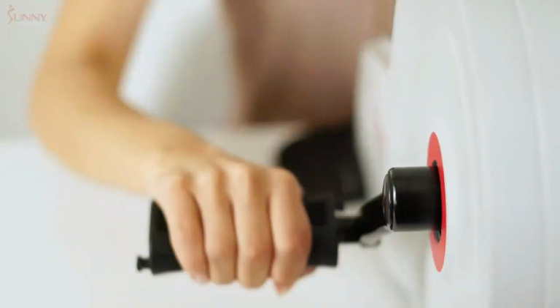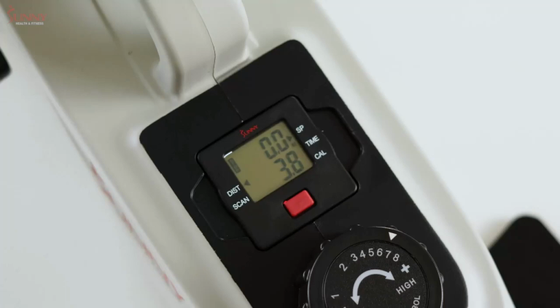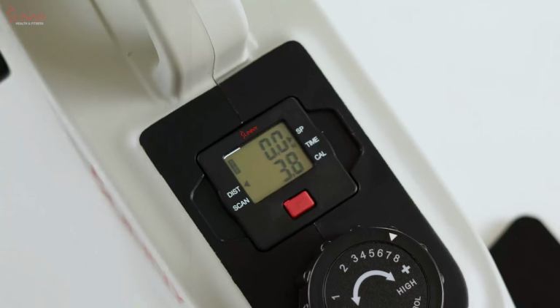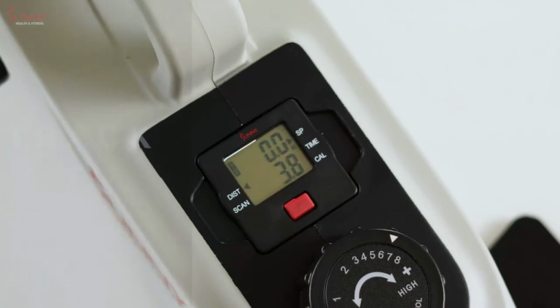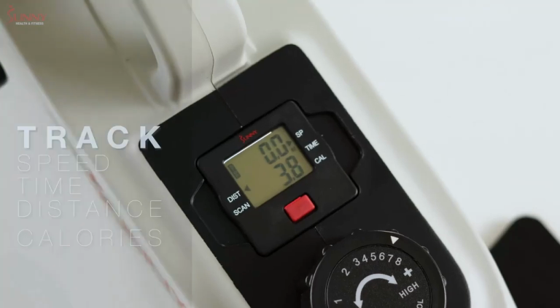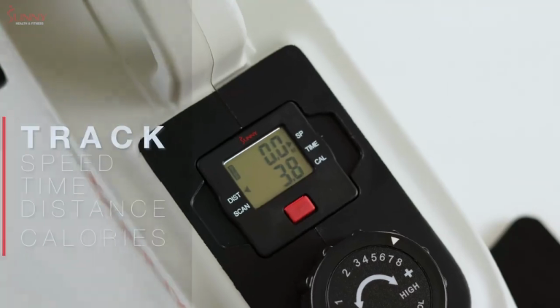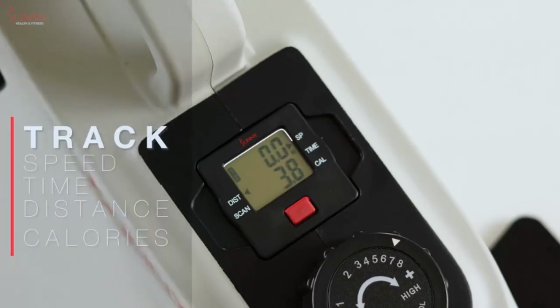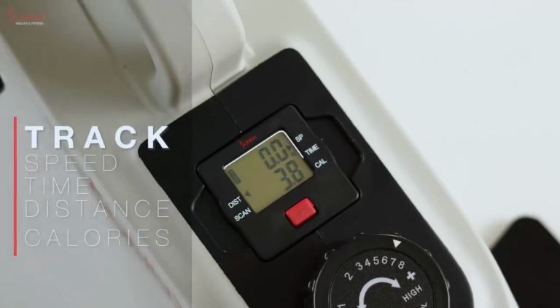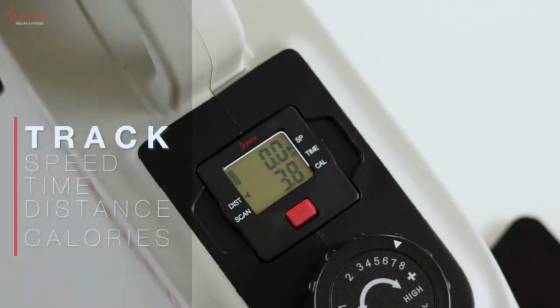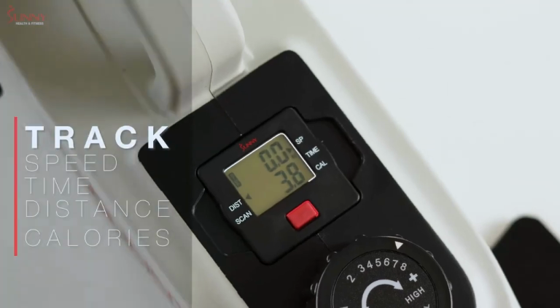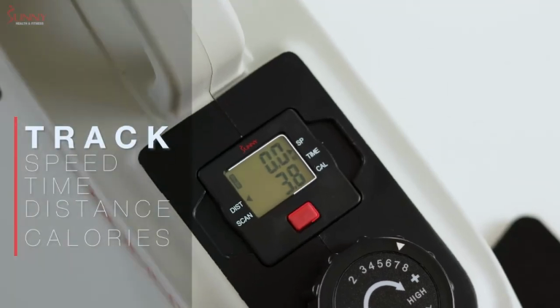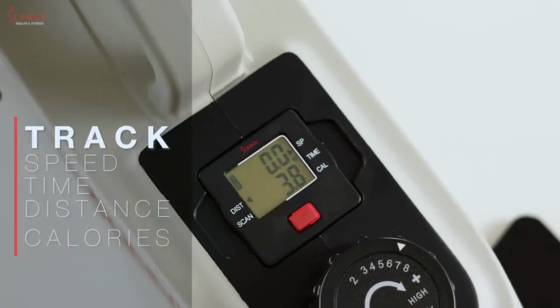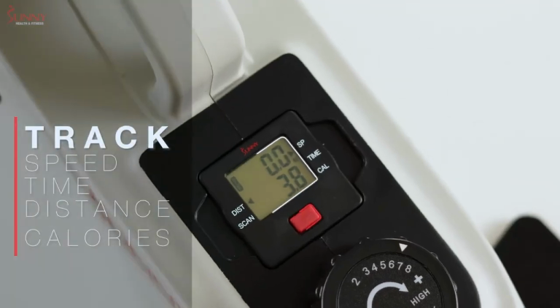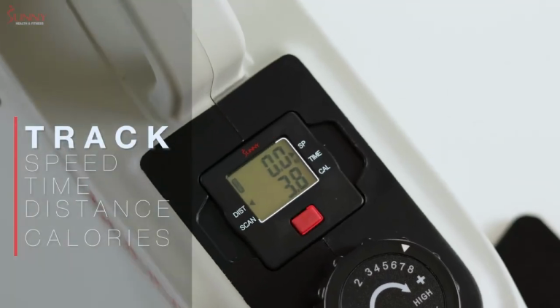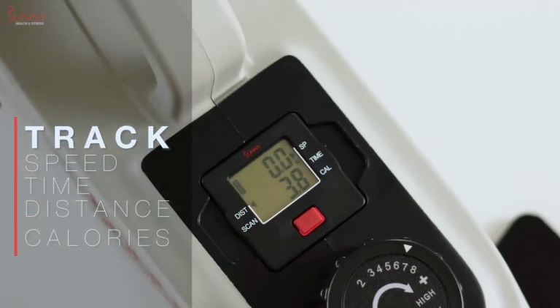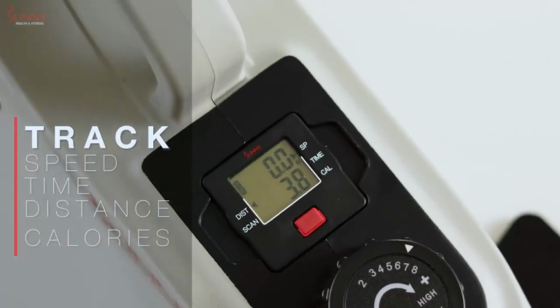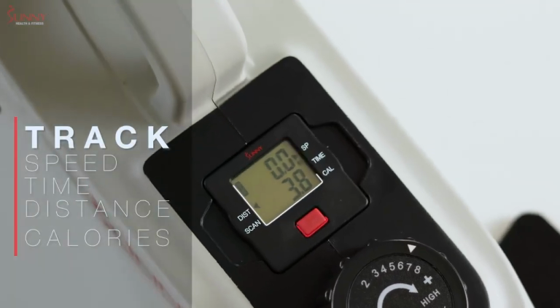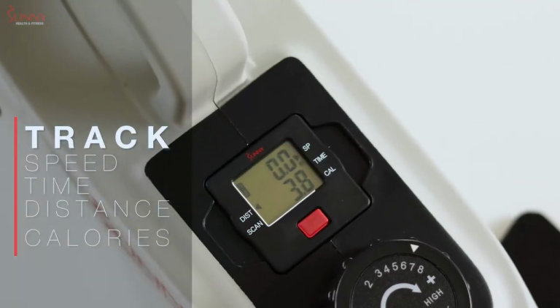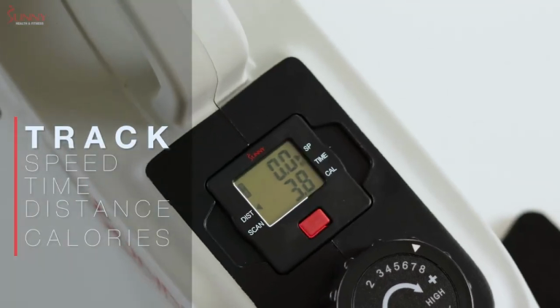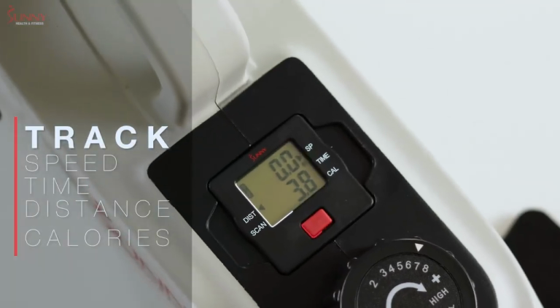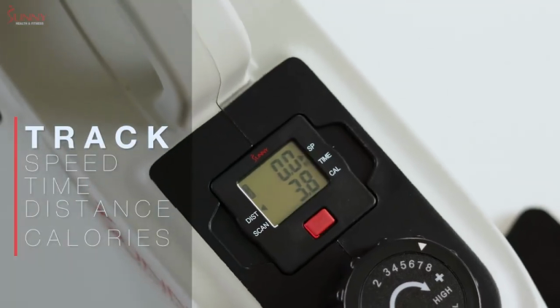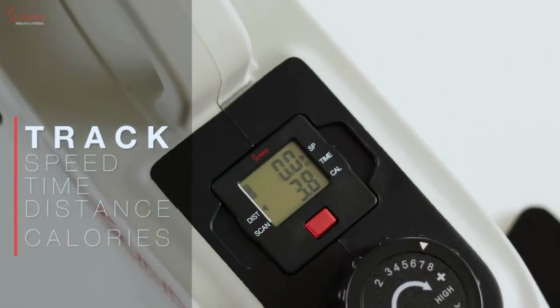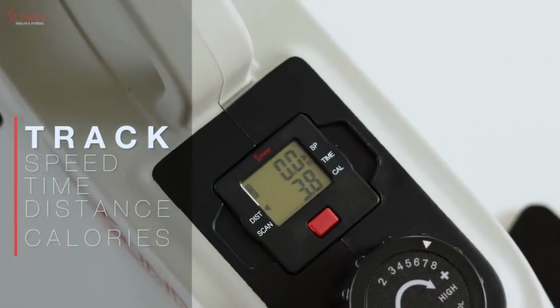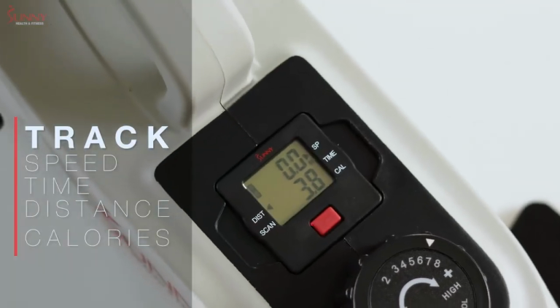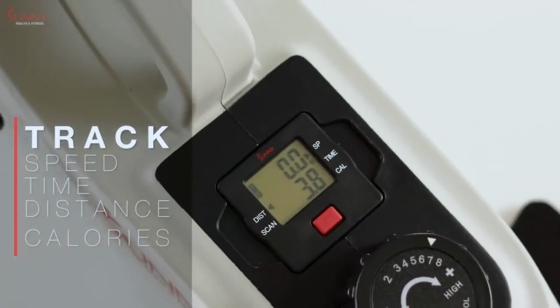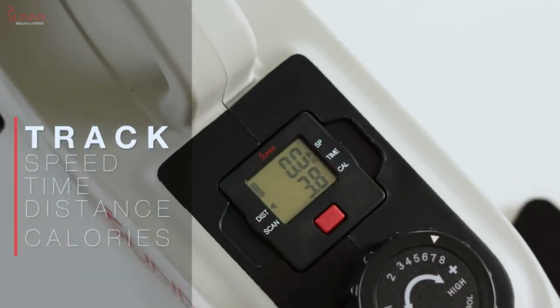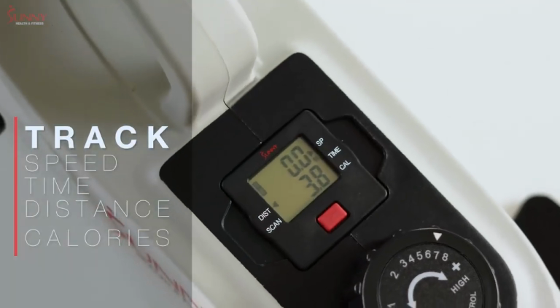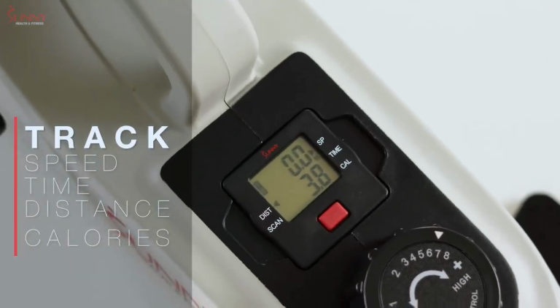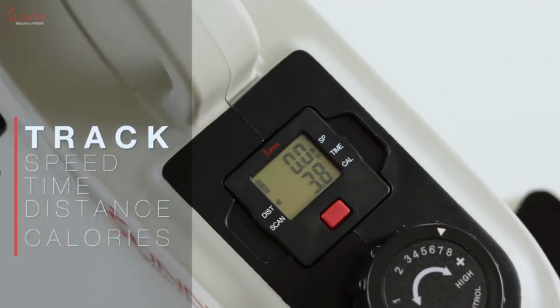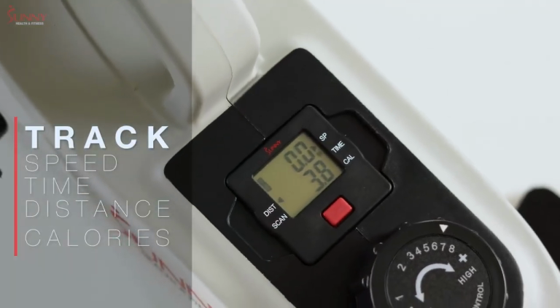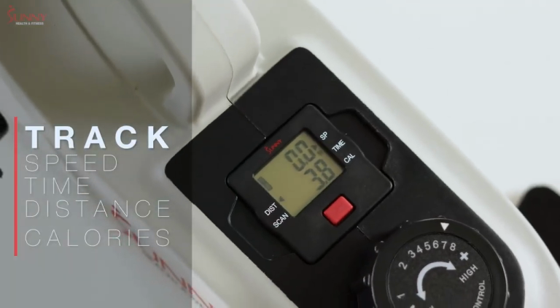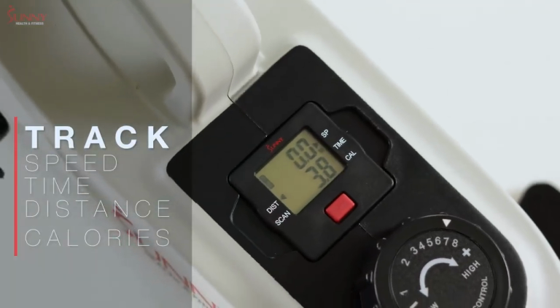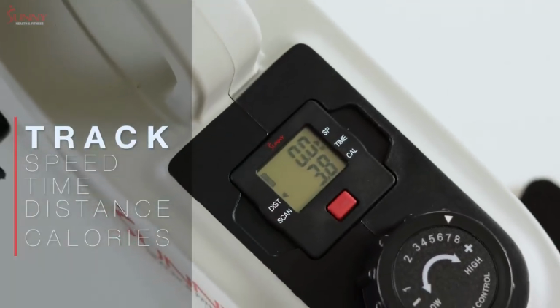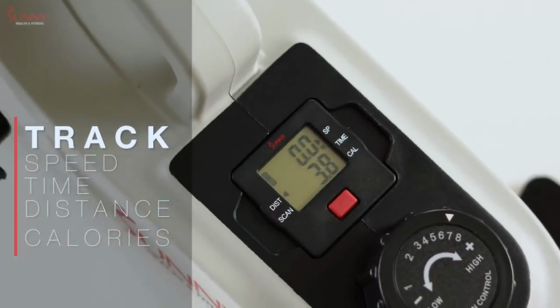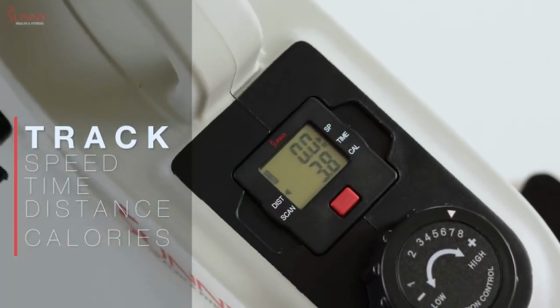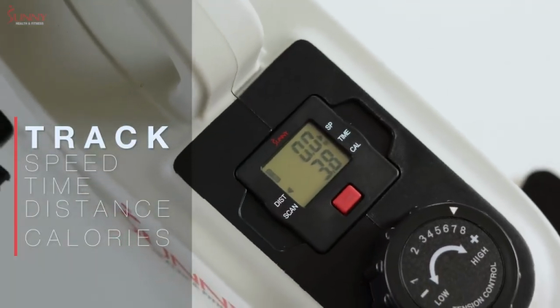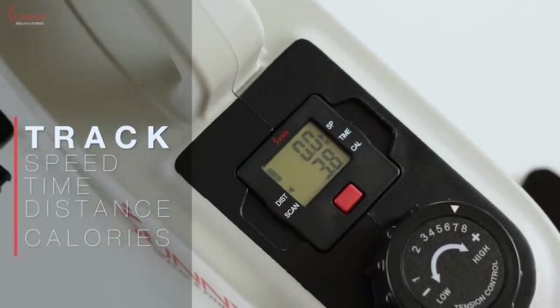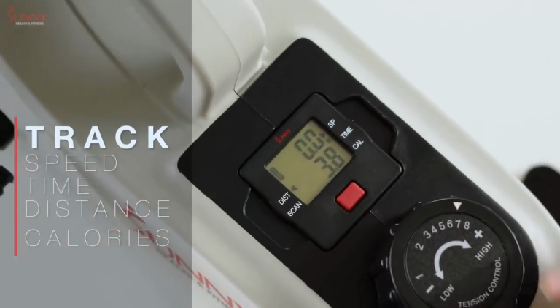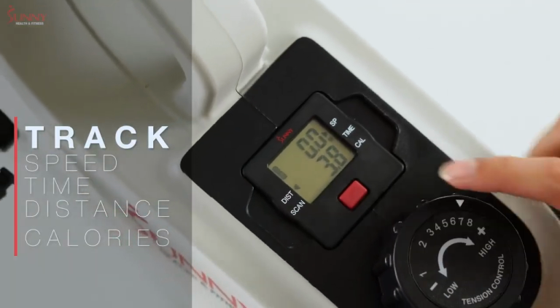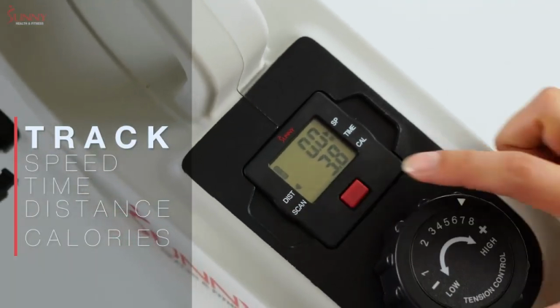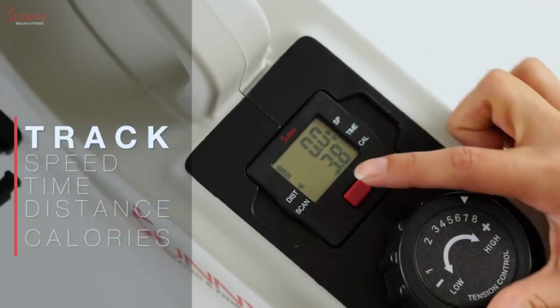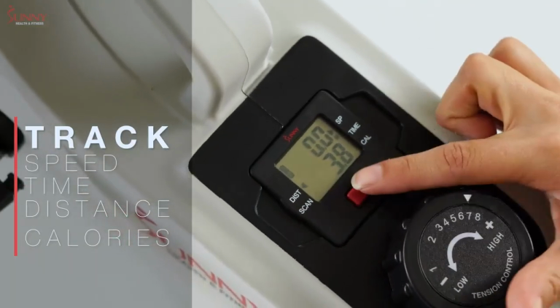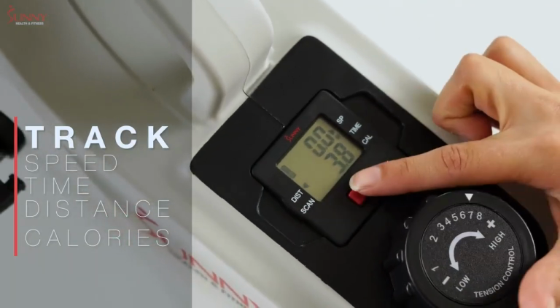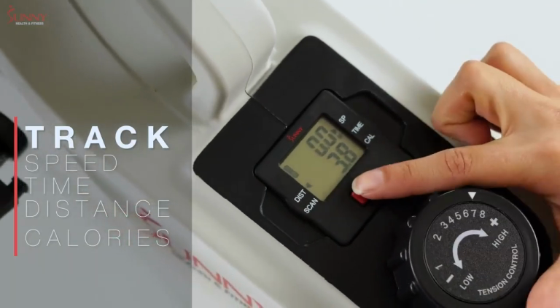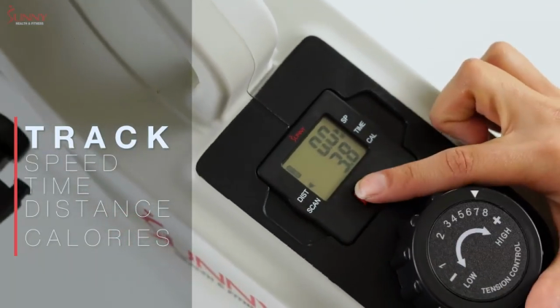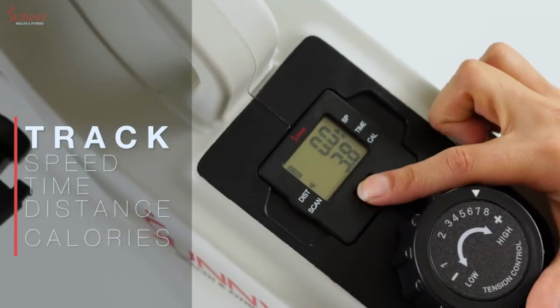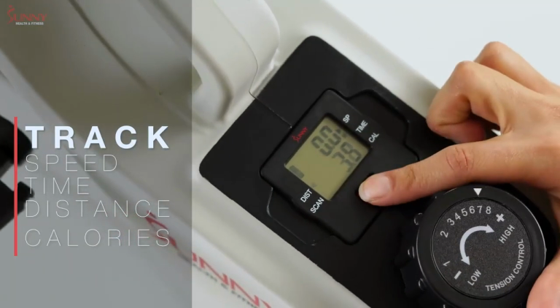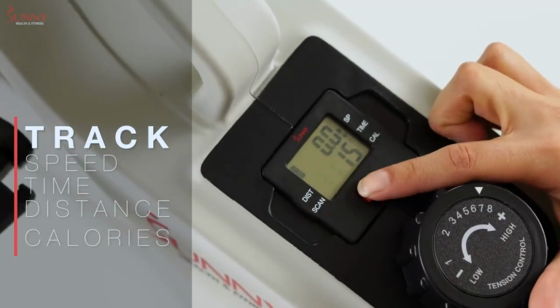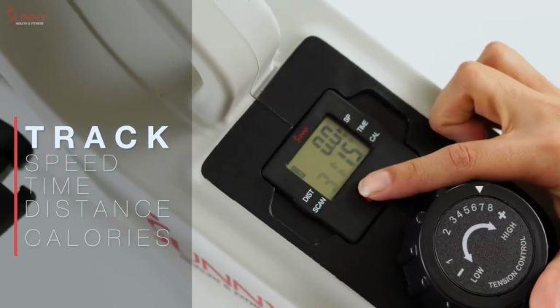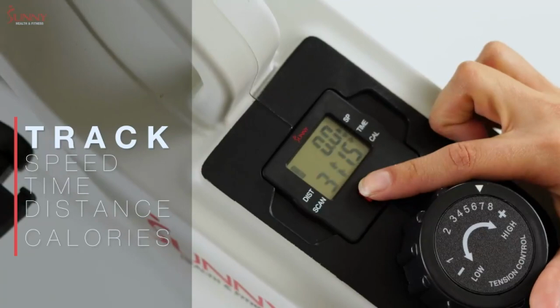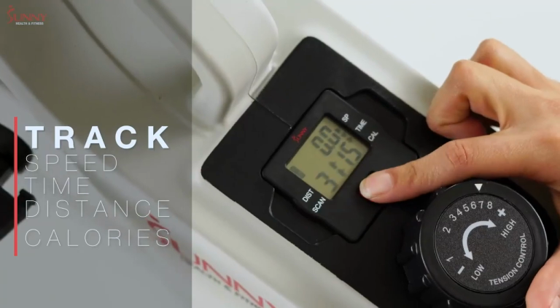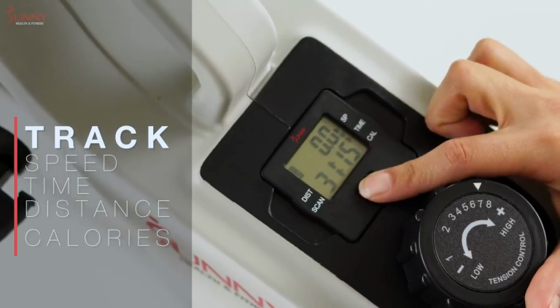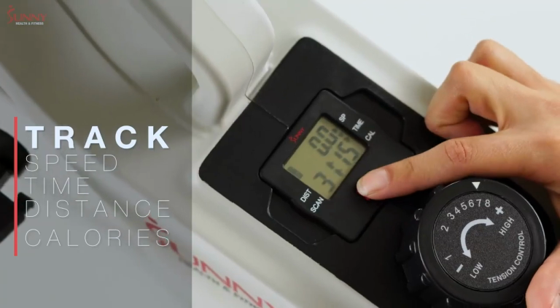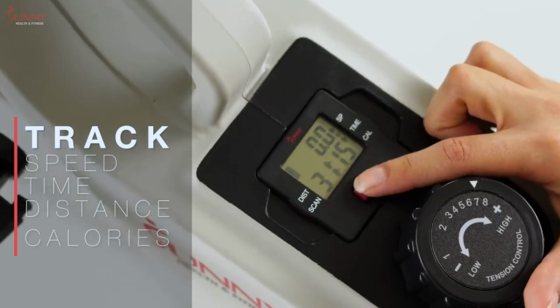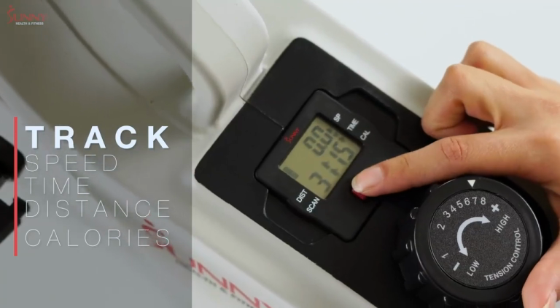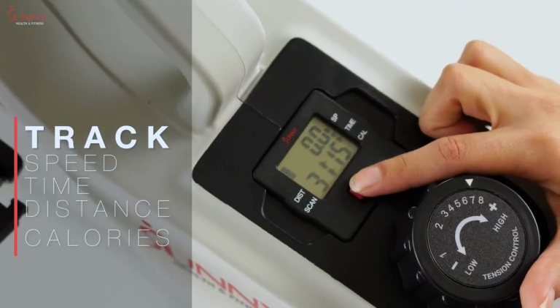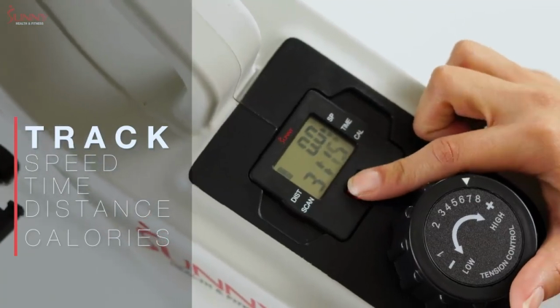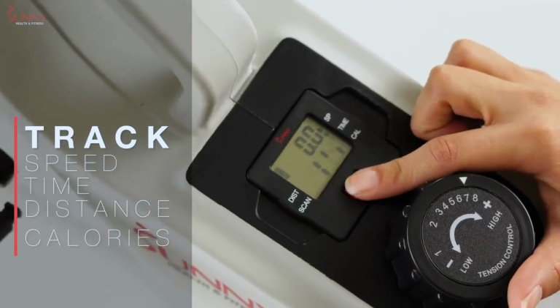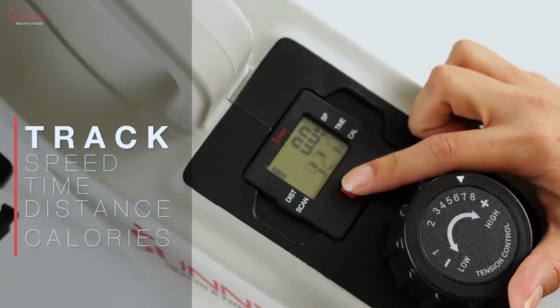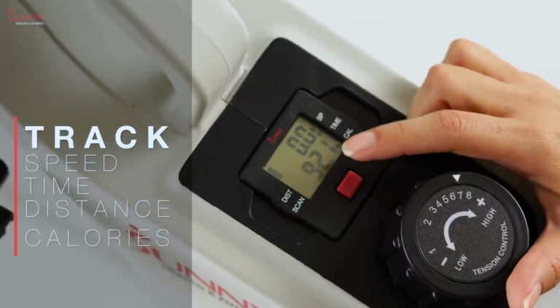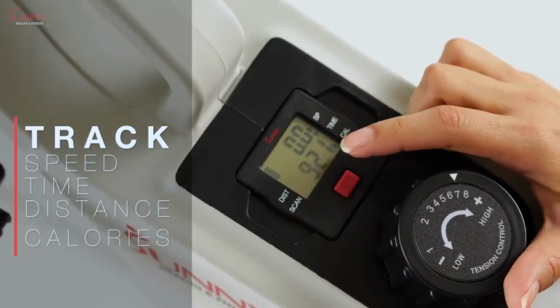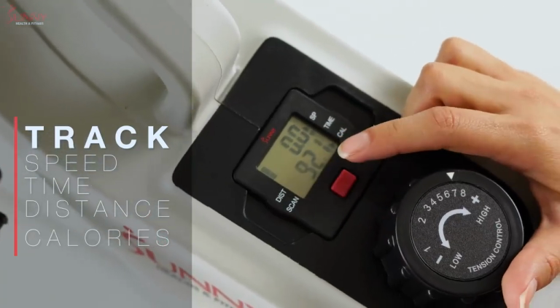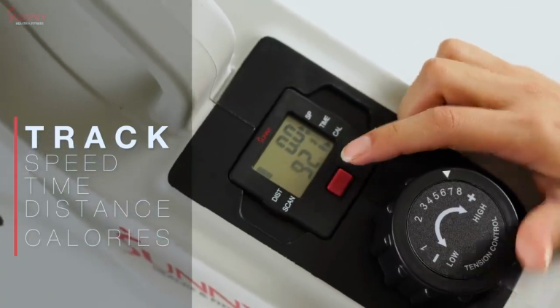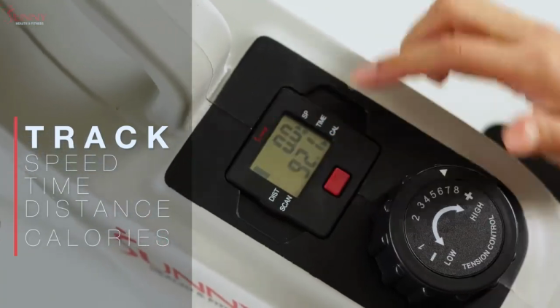Track your activity data, such as speed, time, distance, and calories burned, with the battery-powered exercise display.